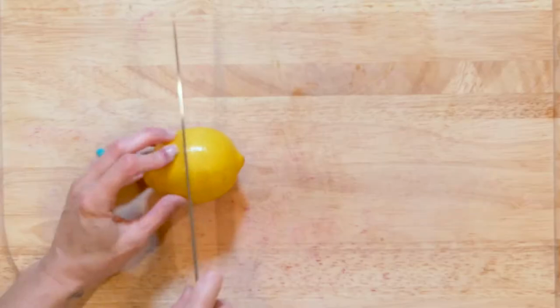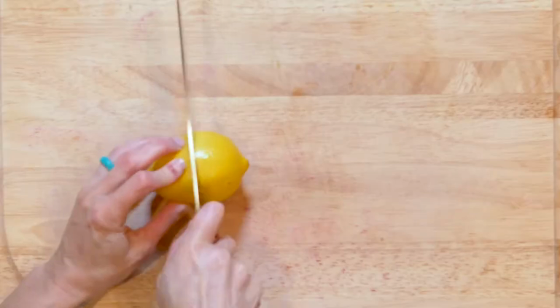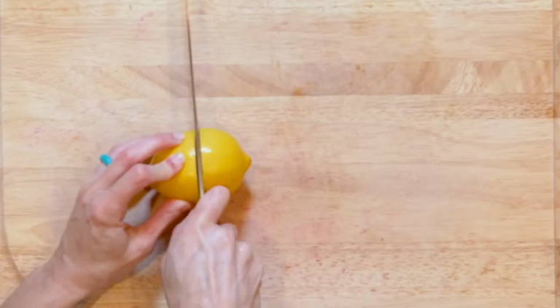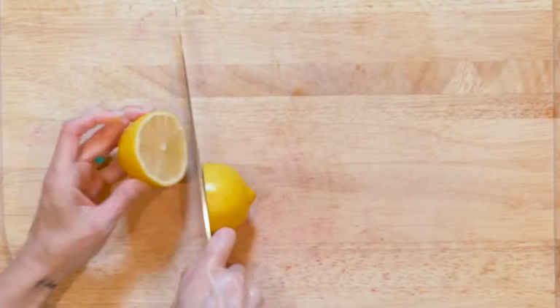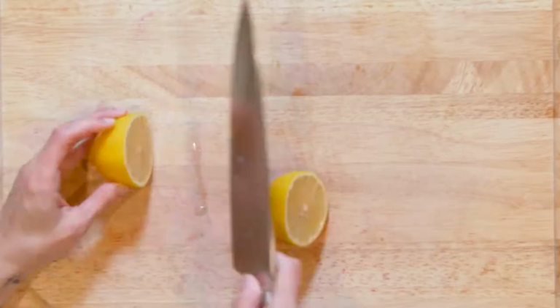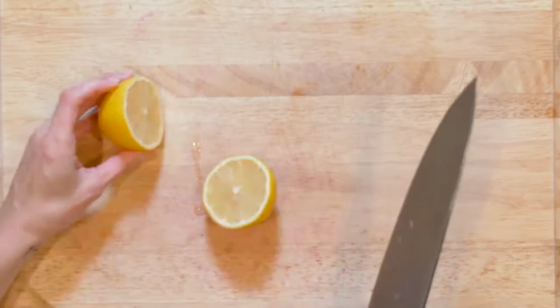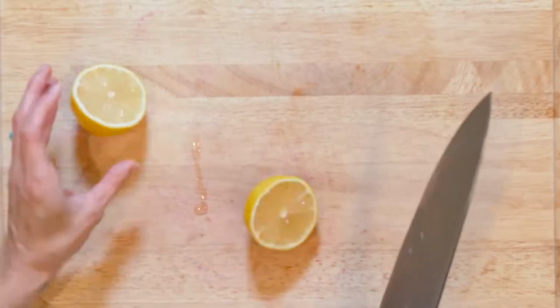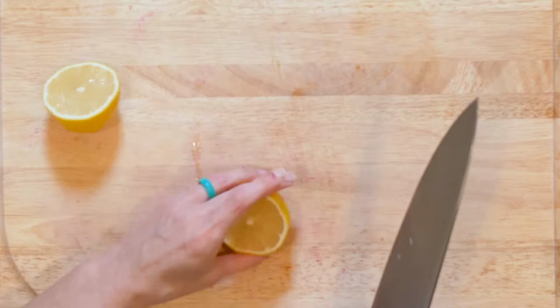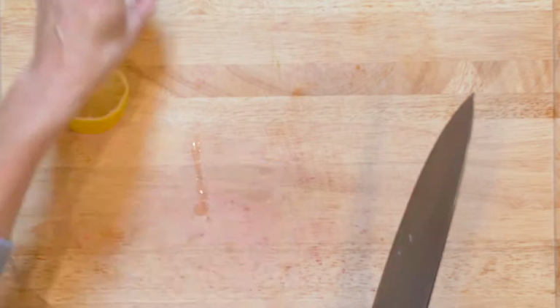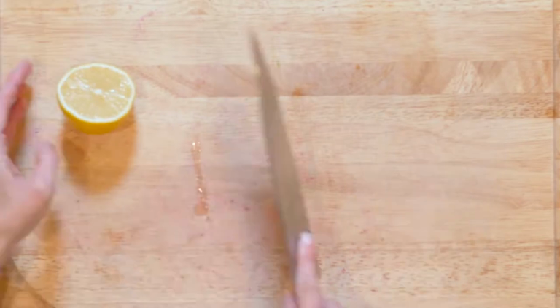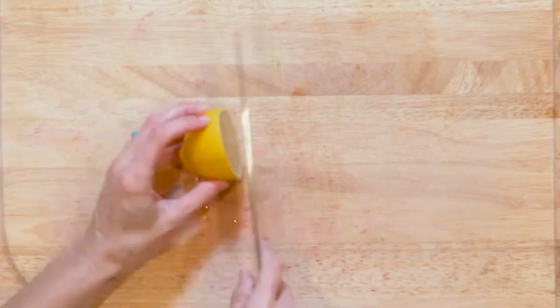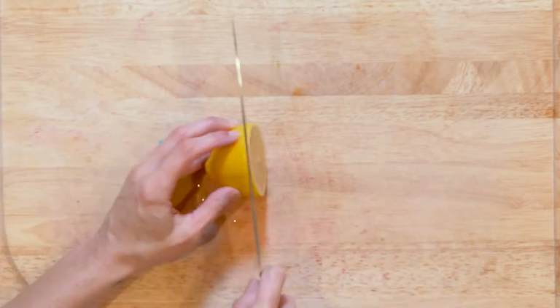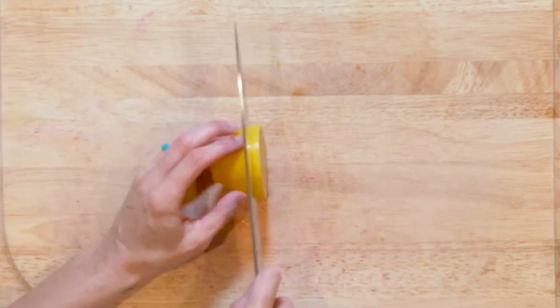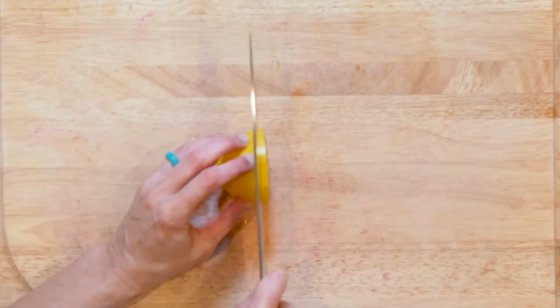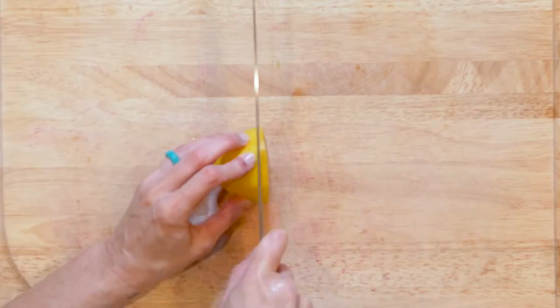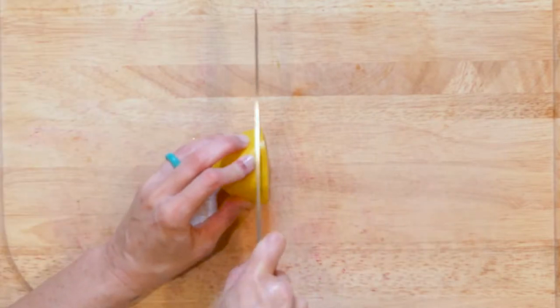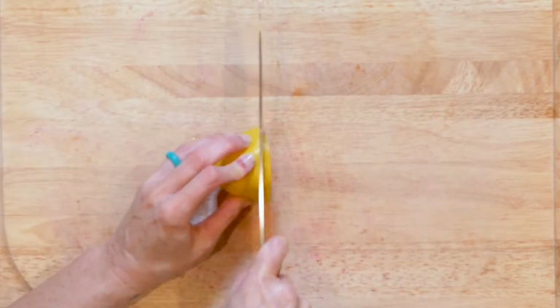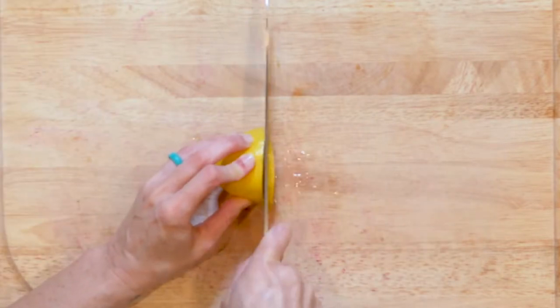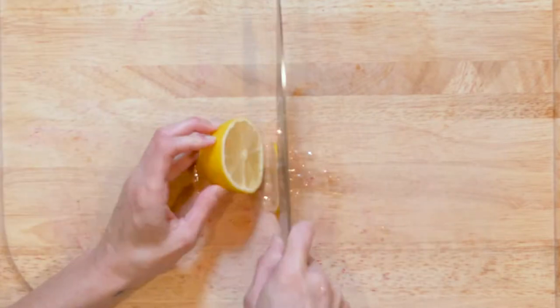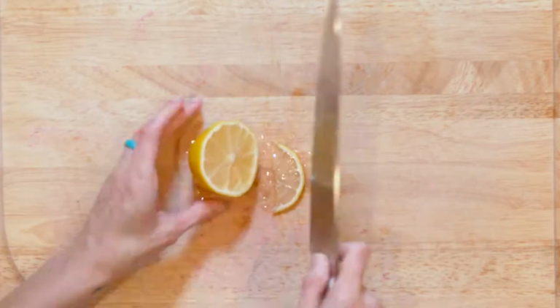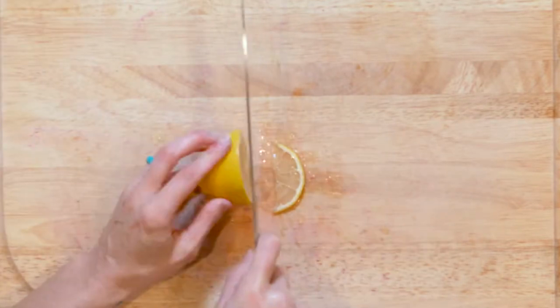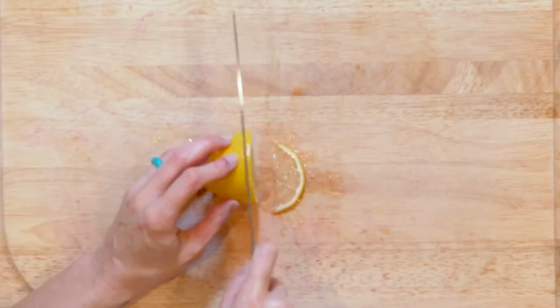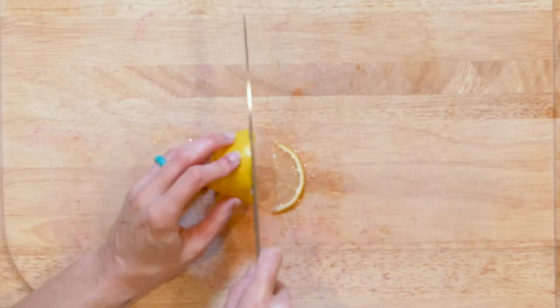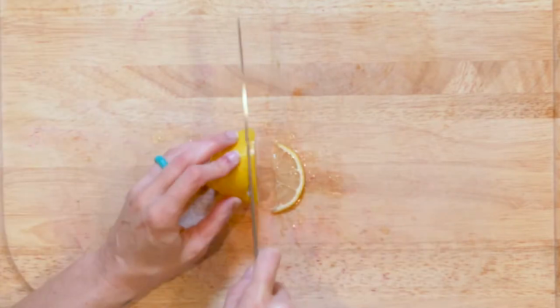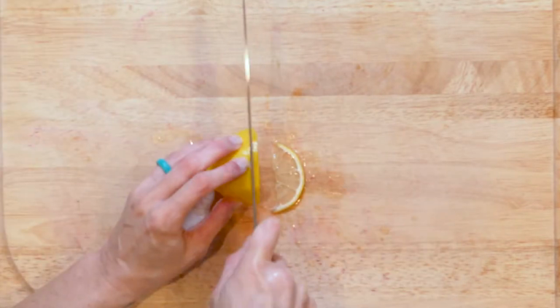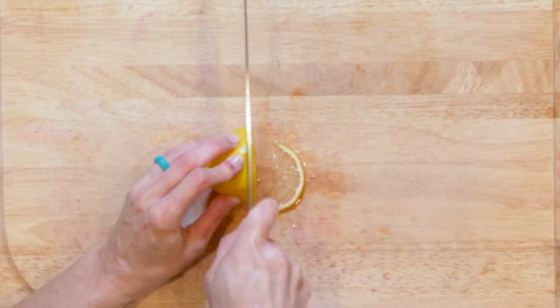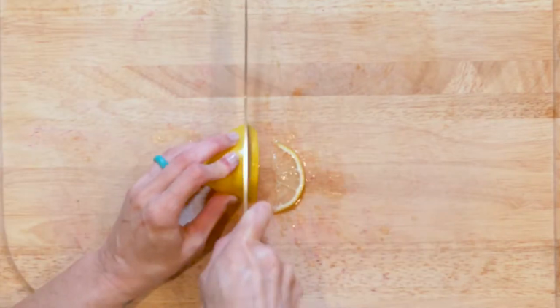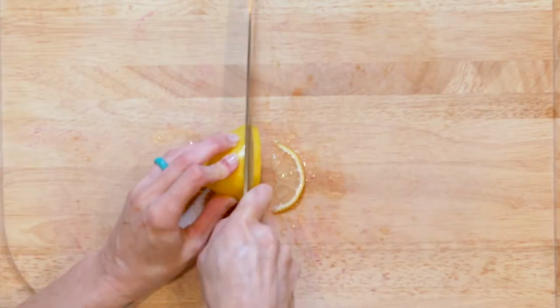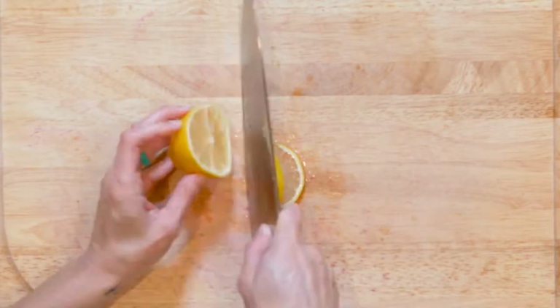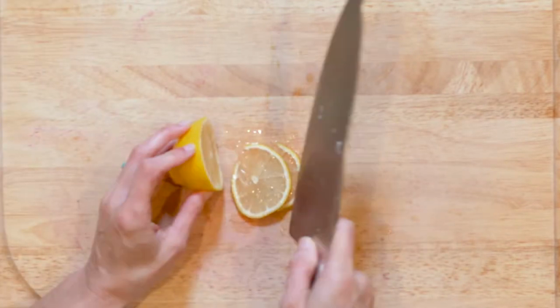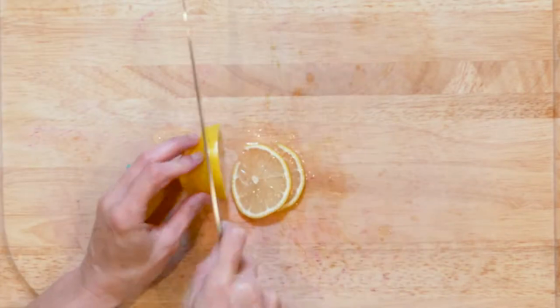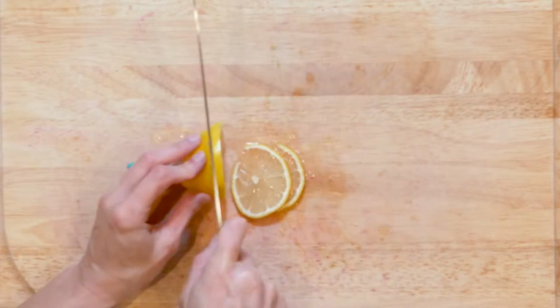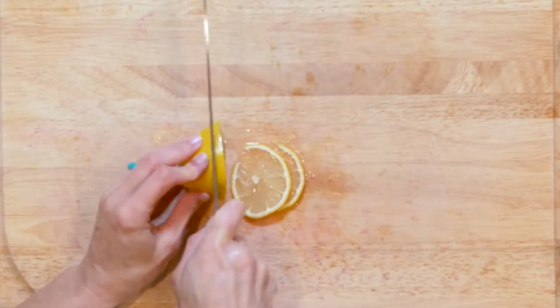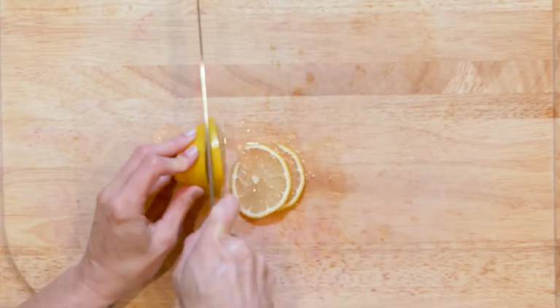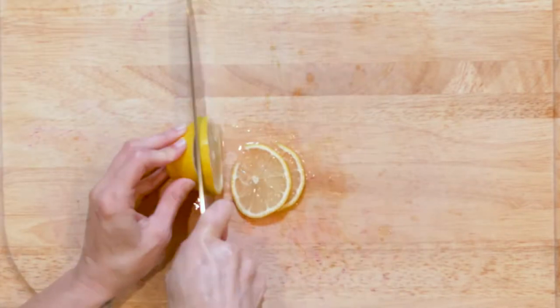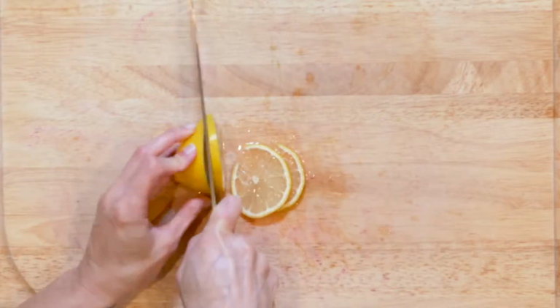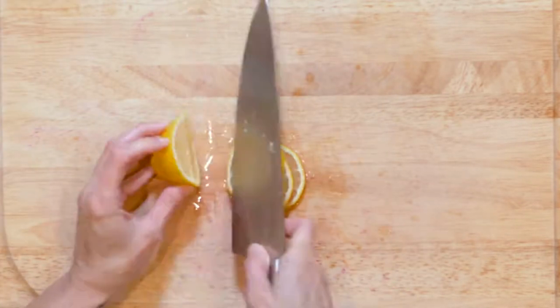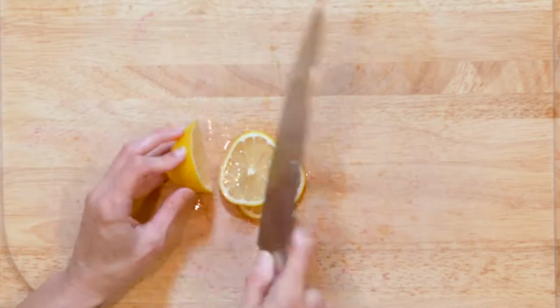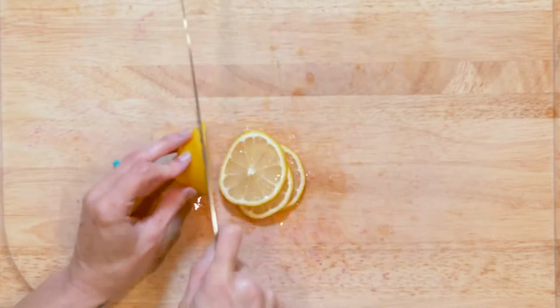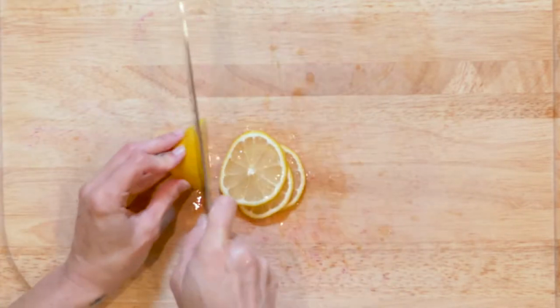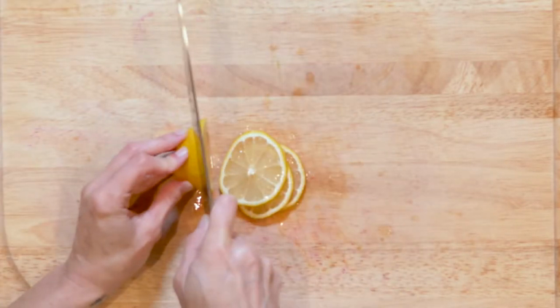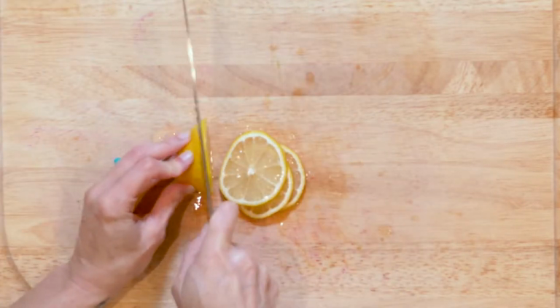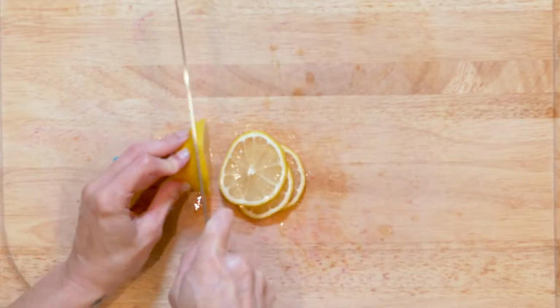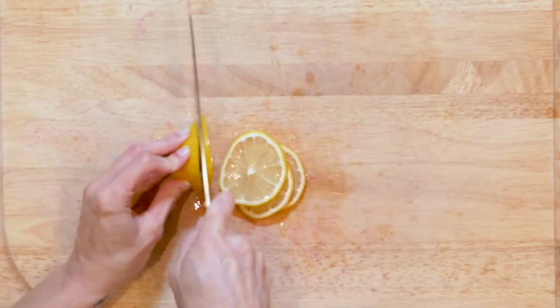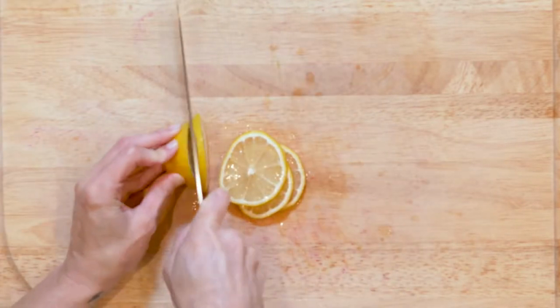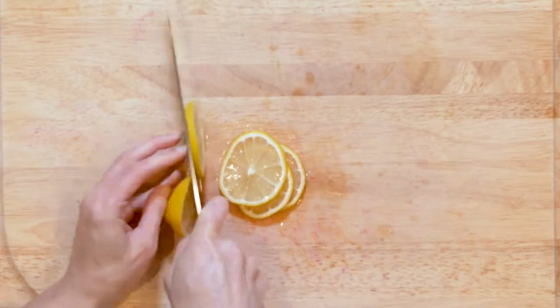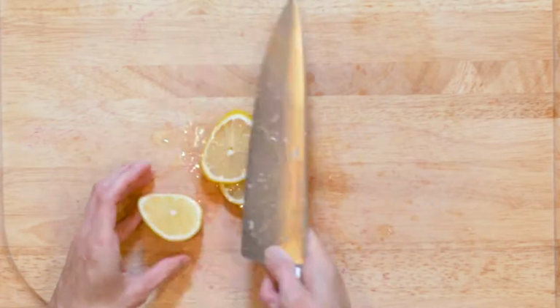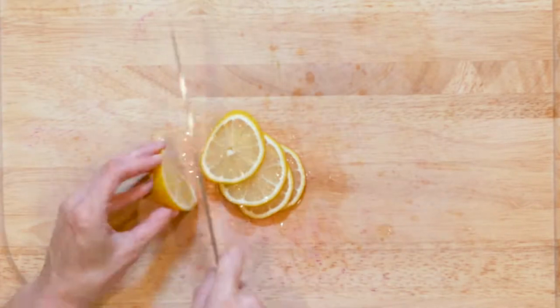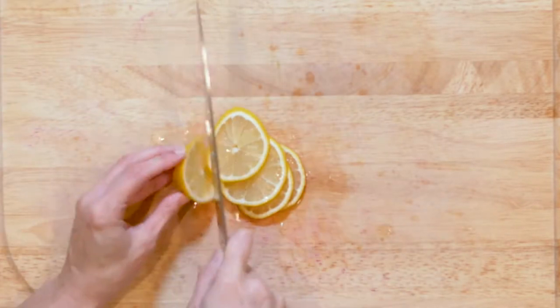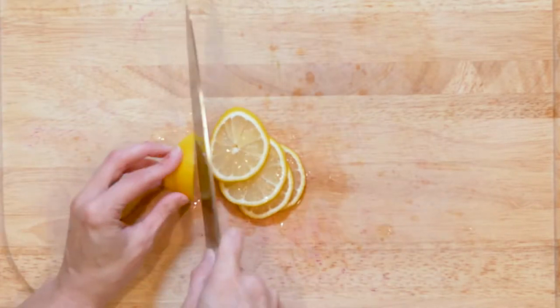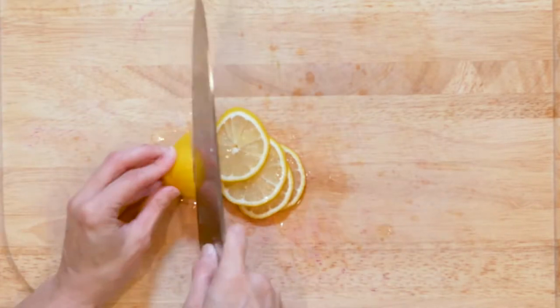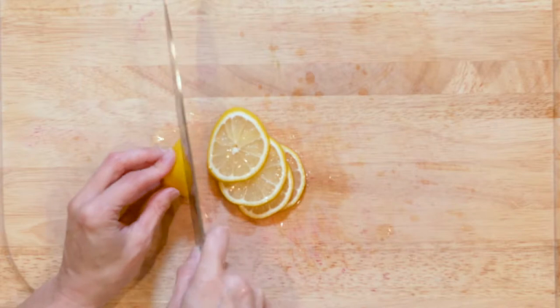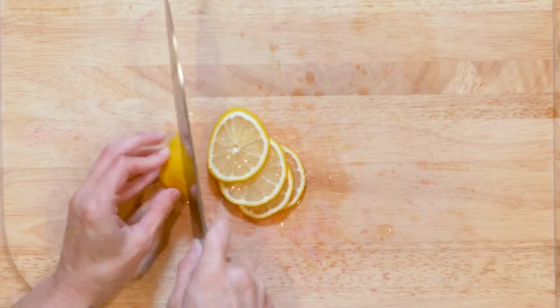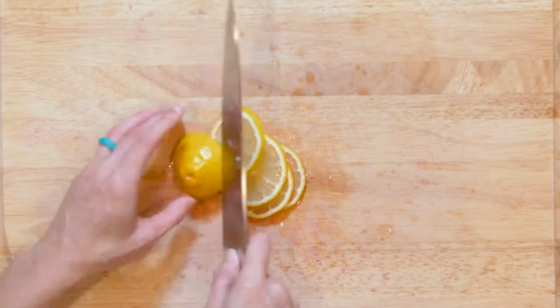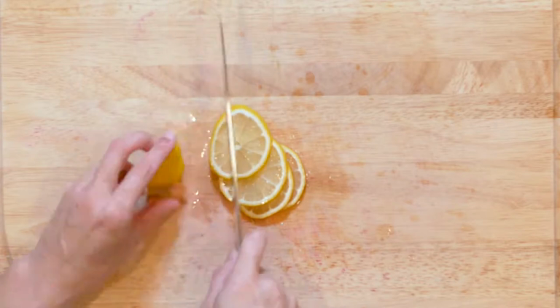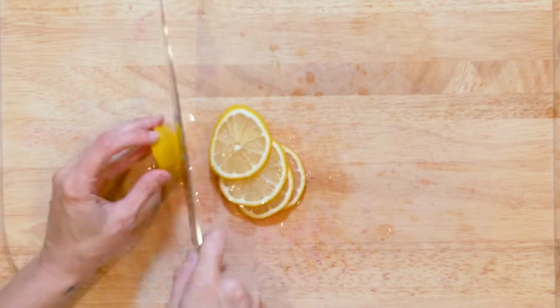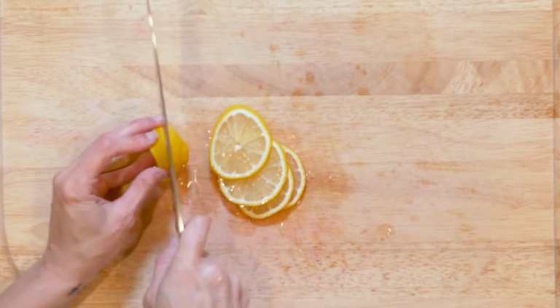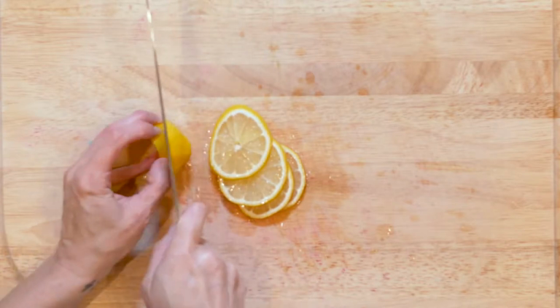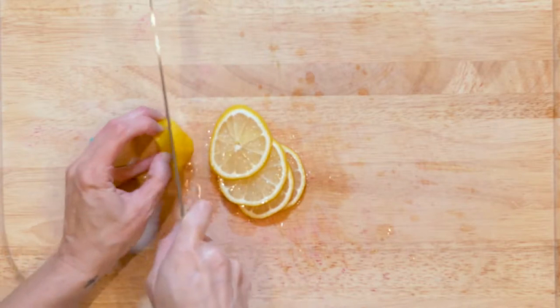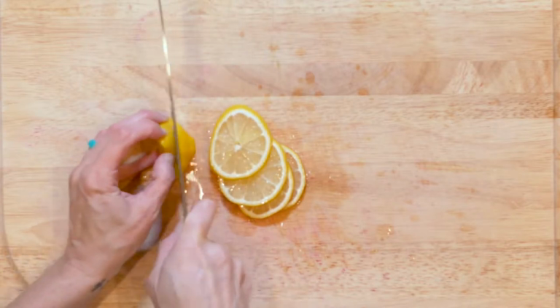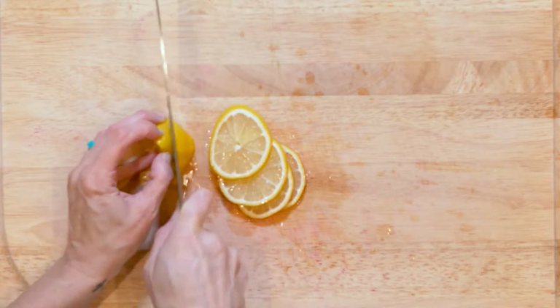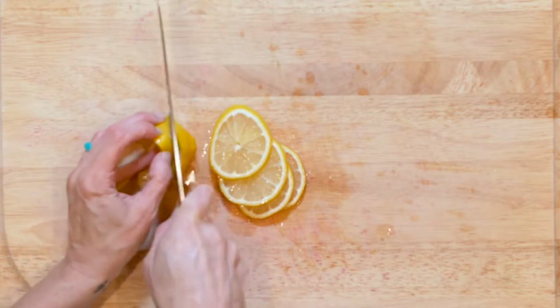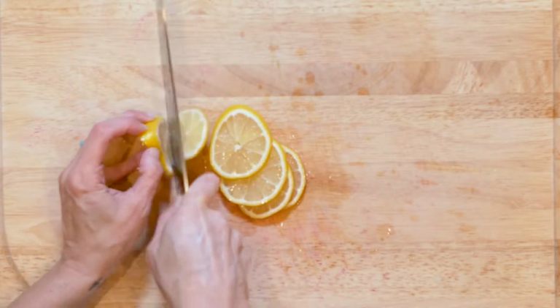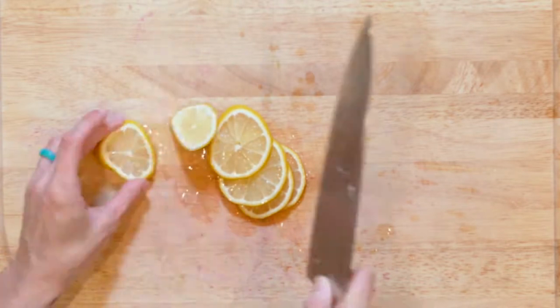Cut one lemon in half width-wise, then cut four medium thin slices from one half, preserving the other half for later.